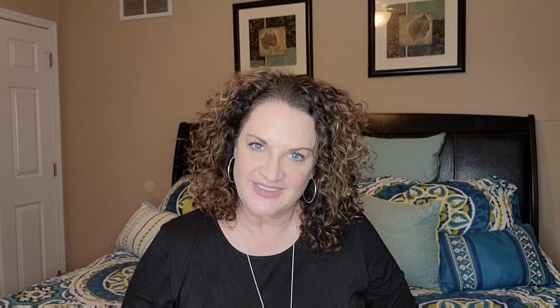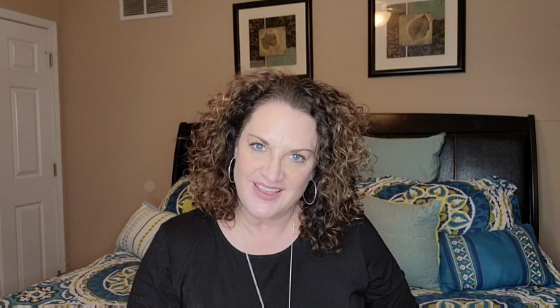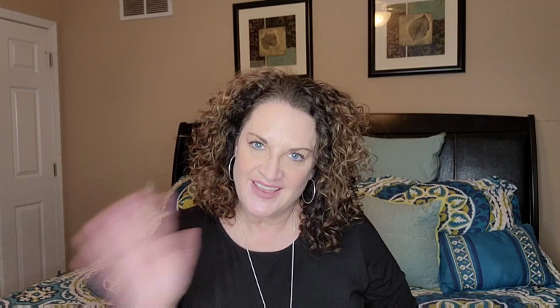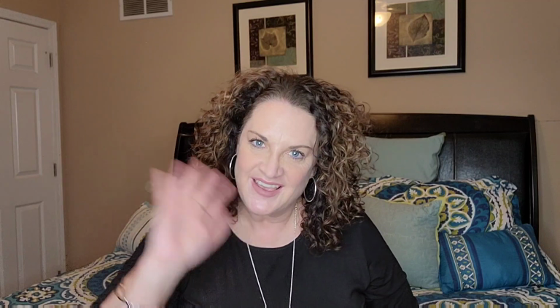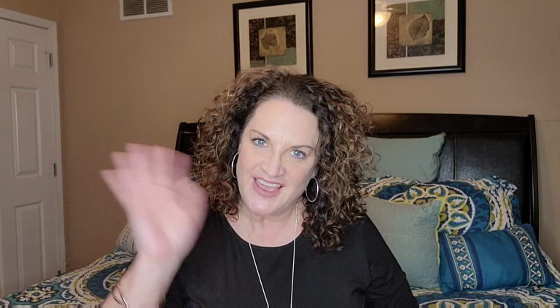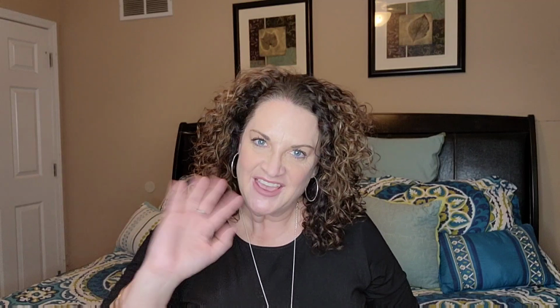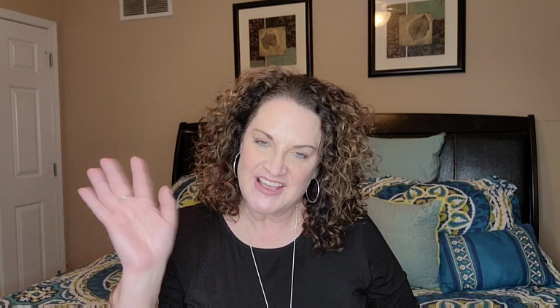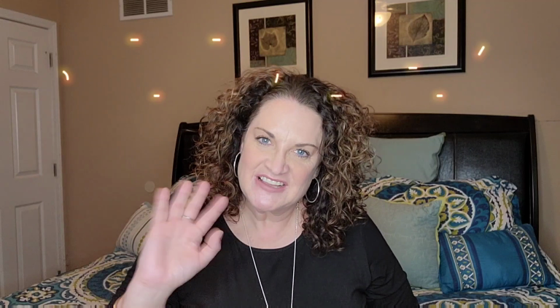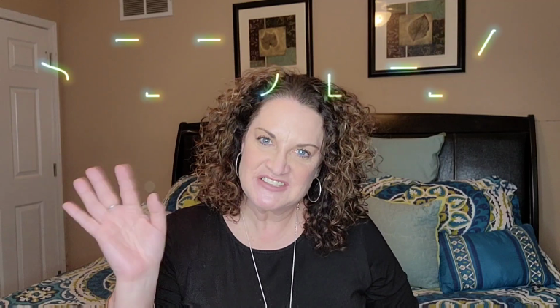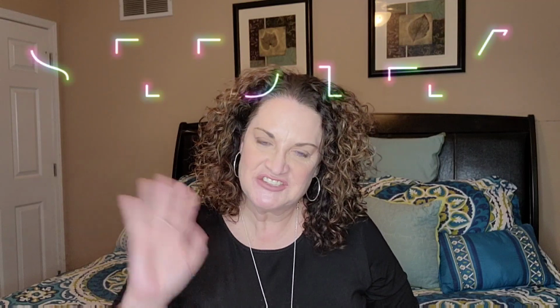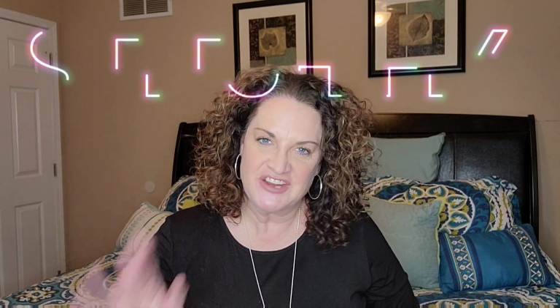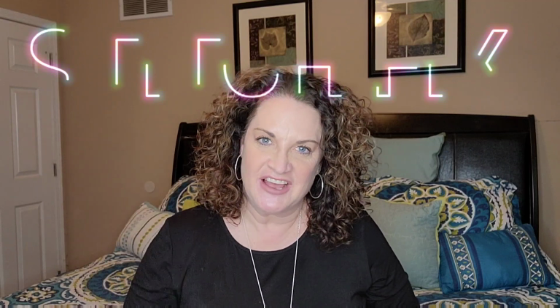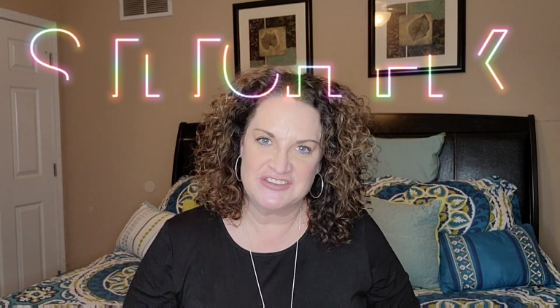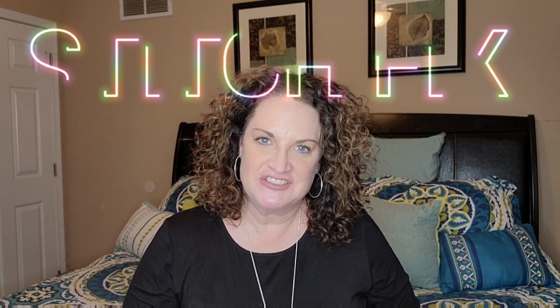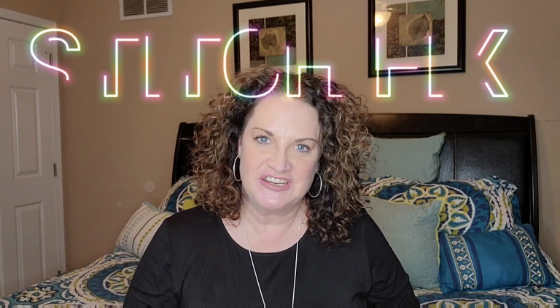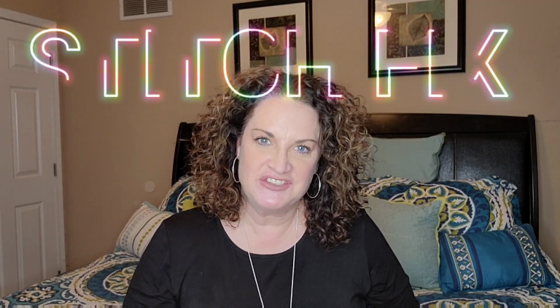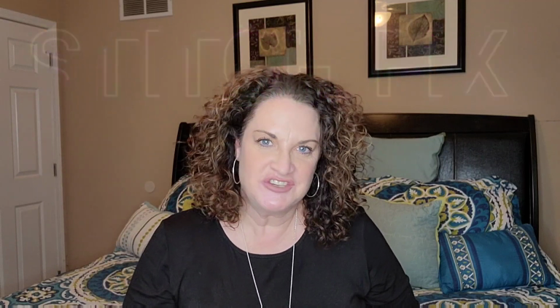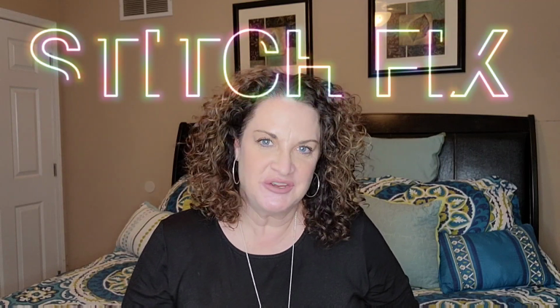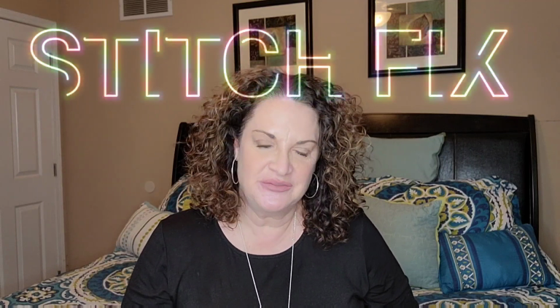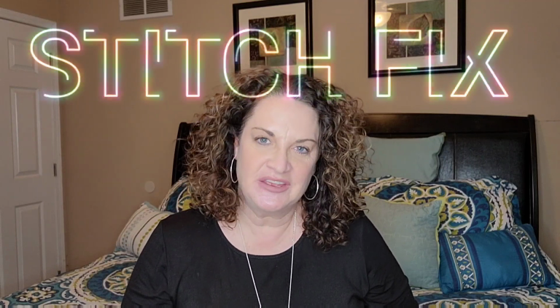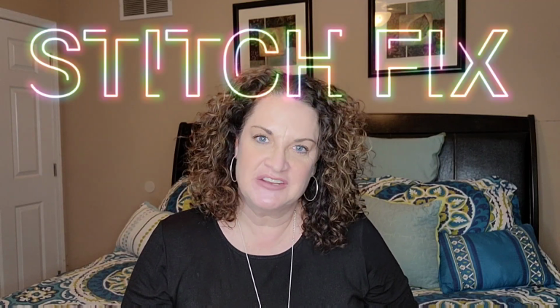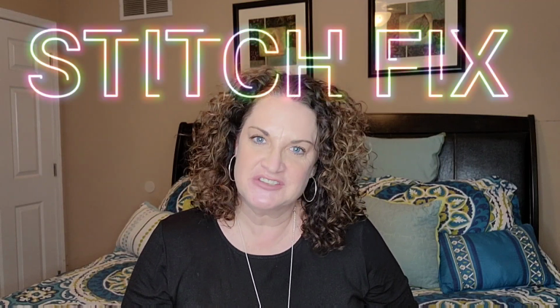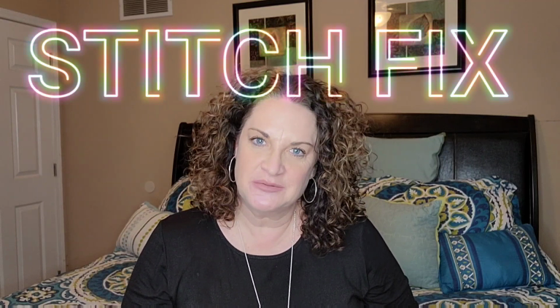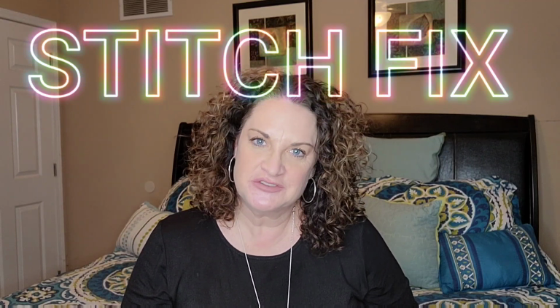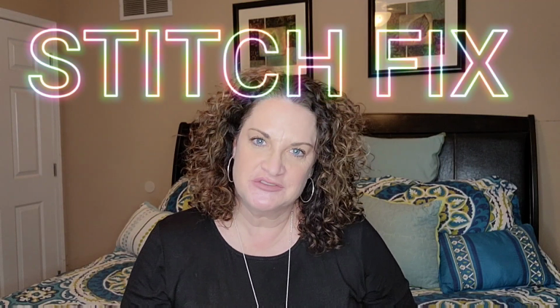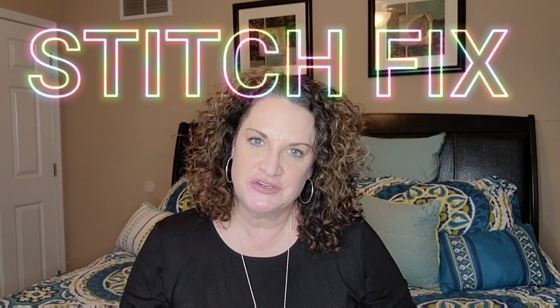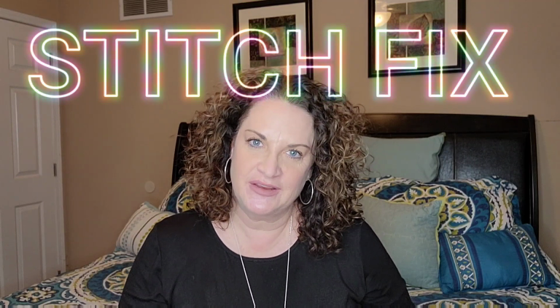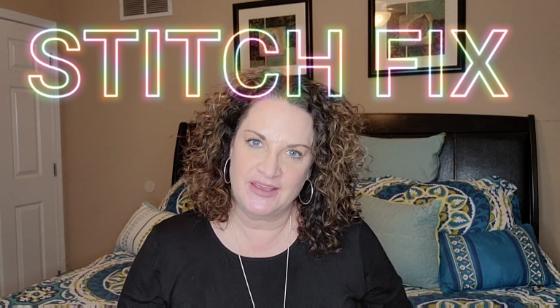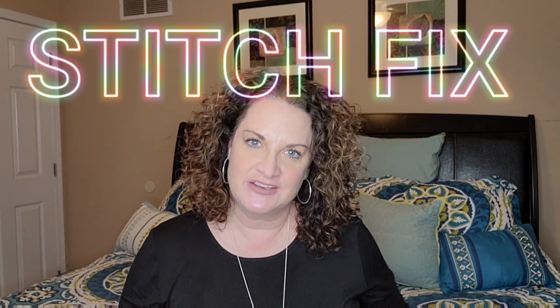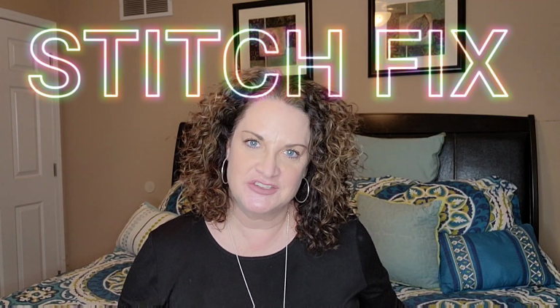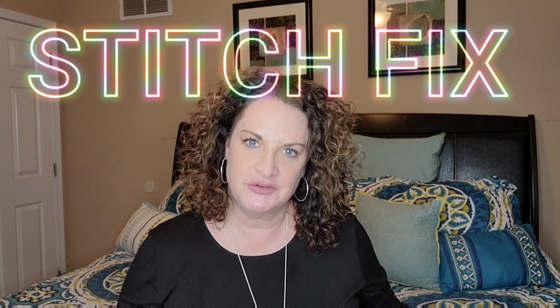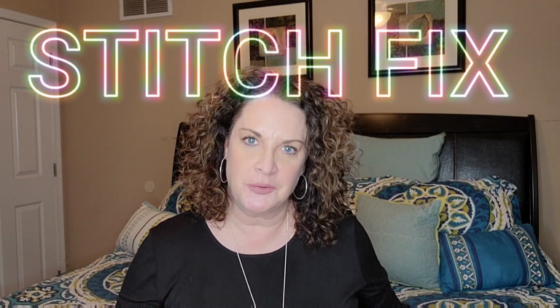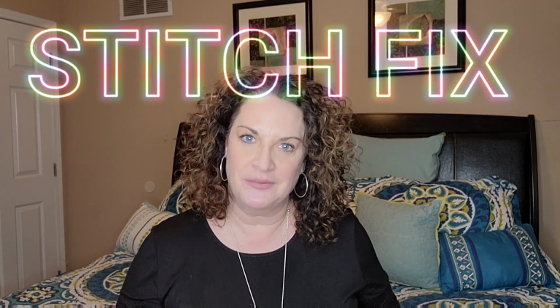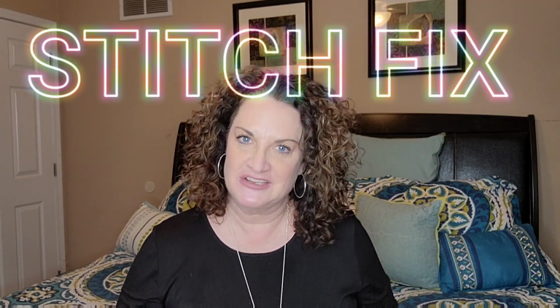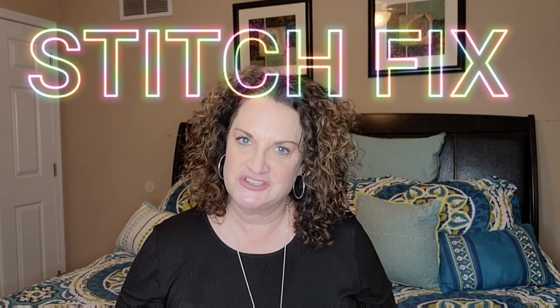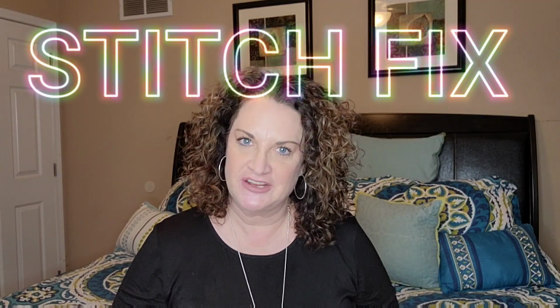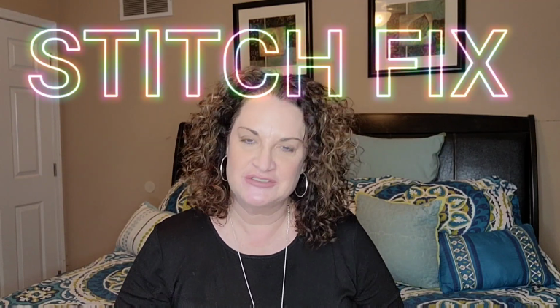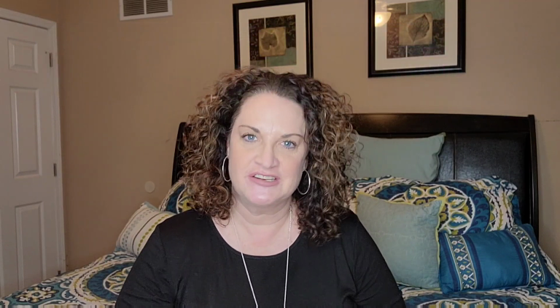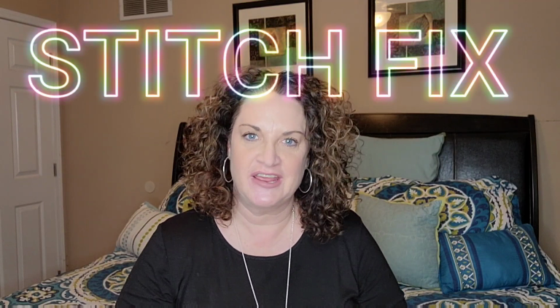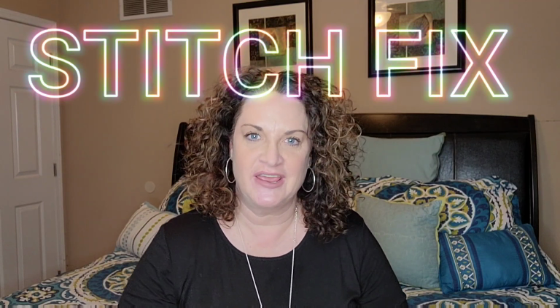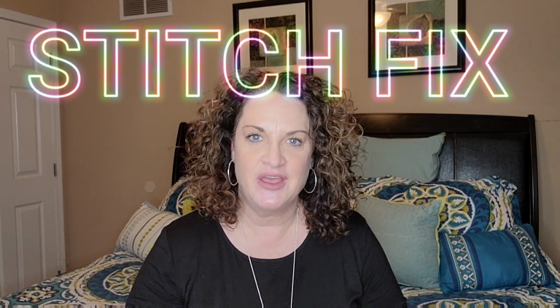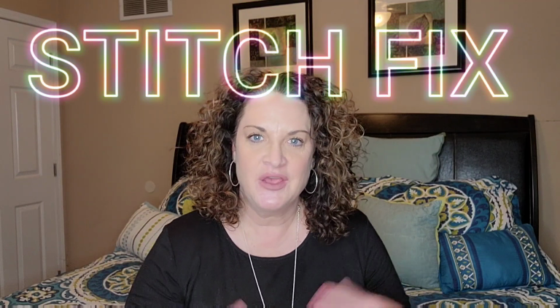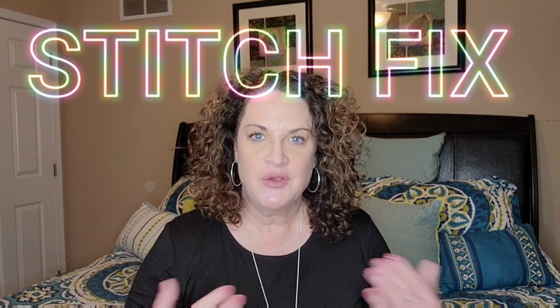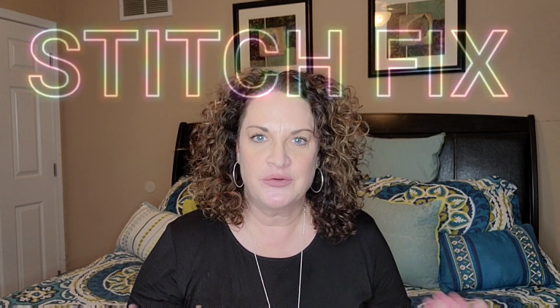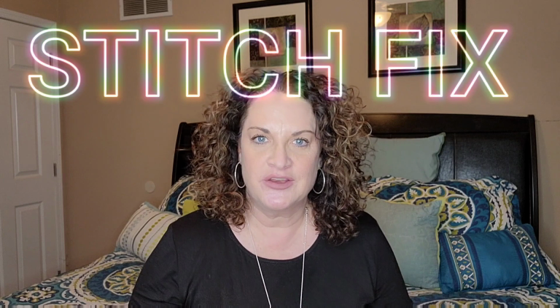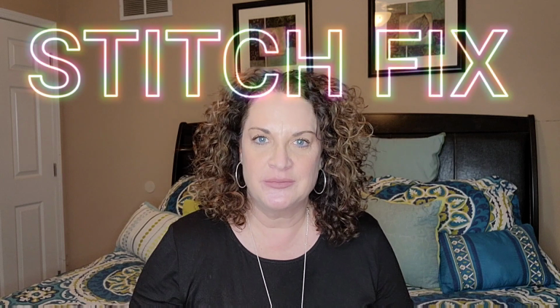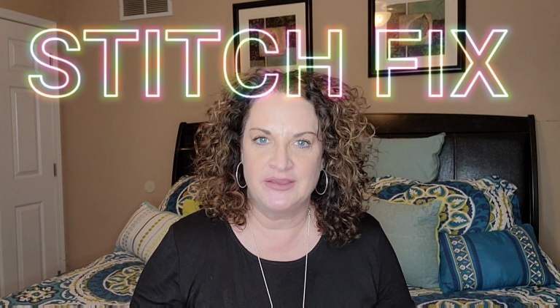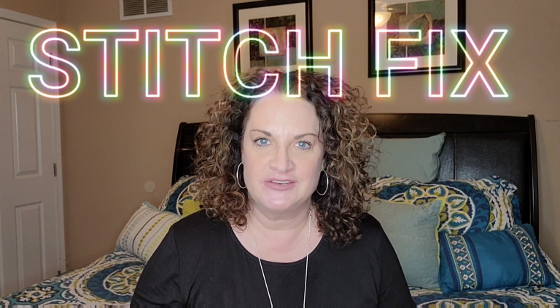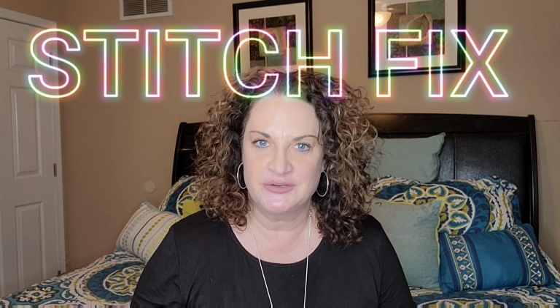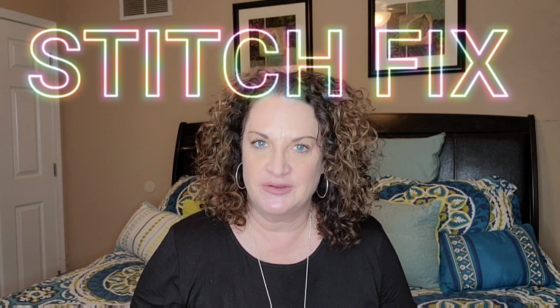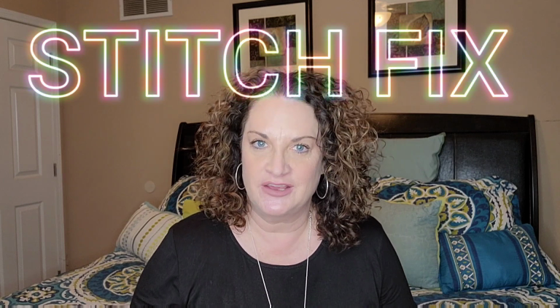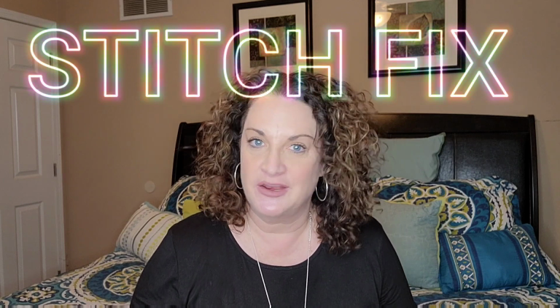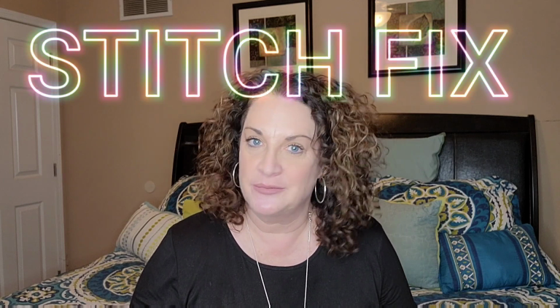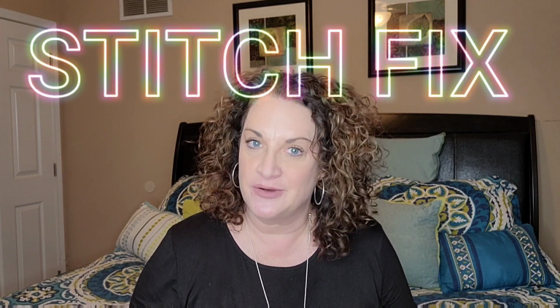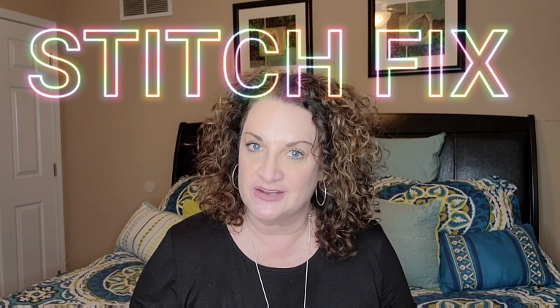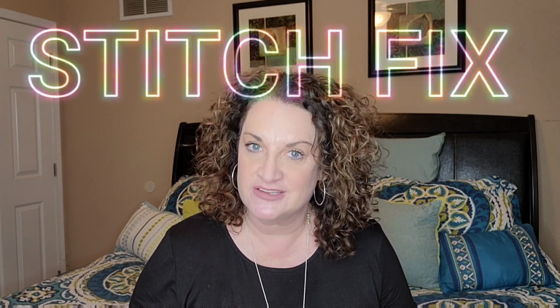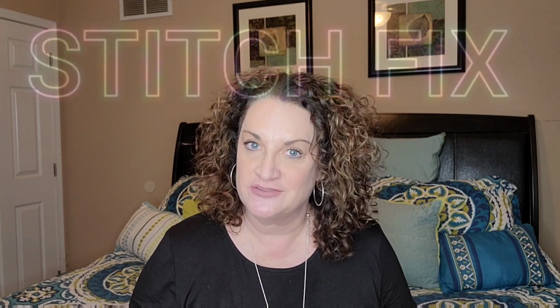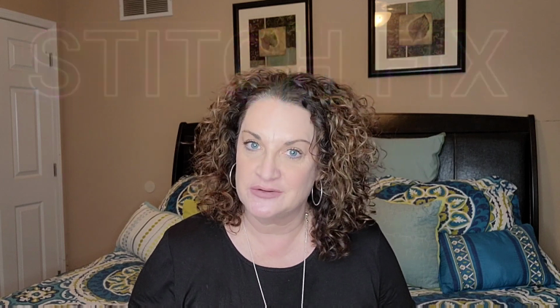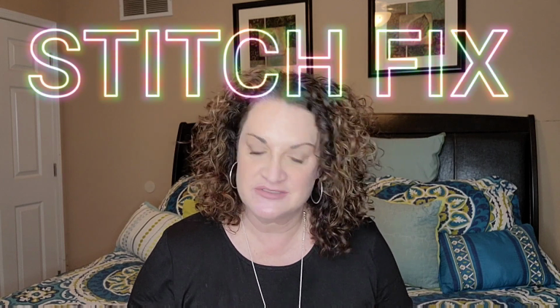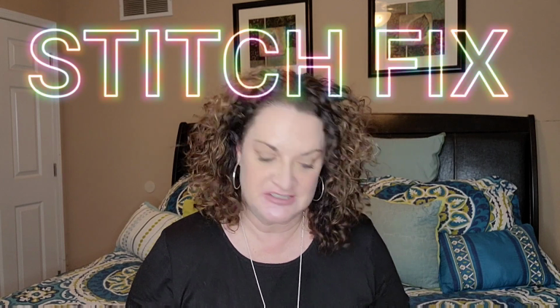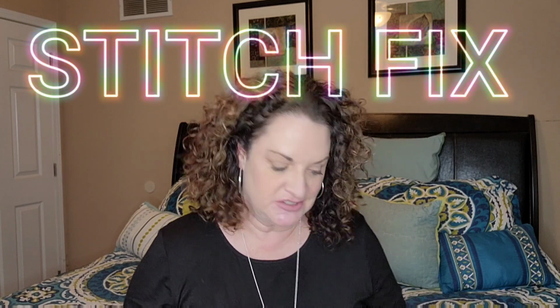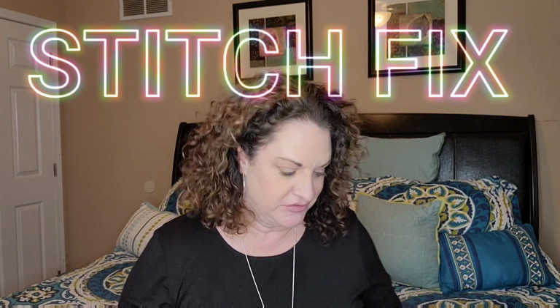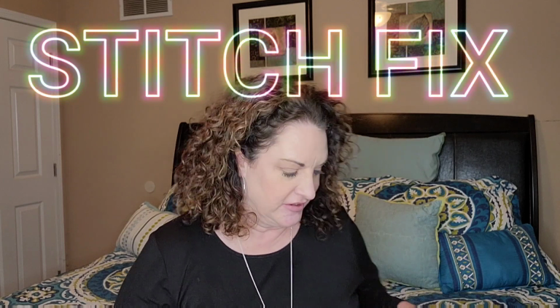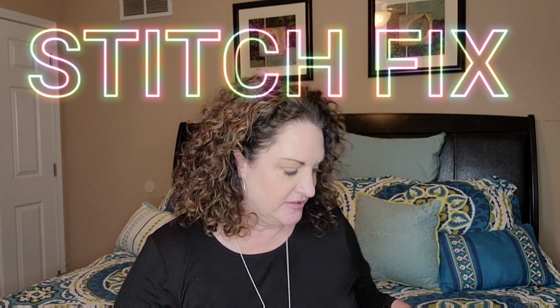Hey guys, it's your gal Jenny Jan. Thank you so much for tuning into my channel today. We're going to be doing an unboxing from Stitch Fix.